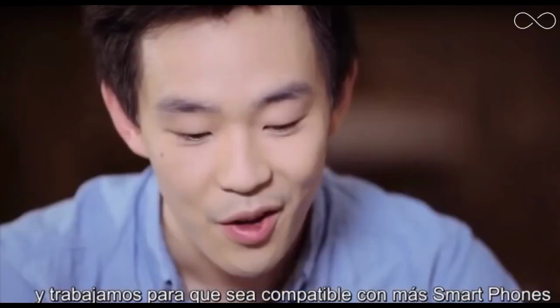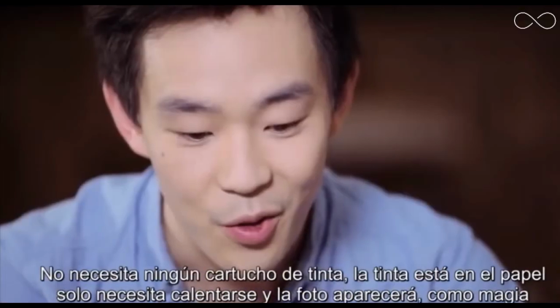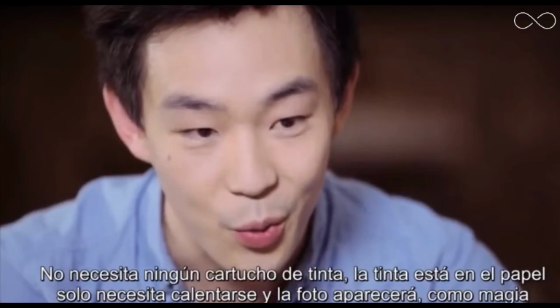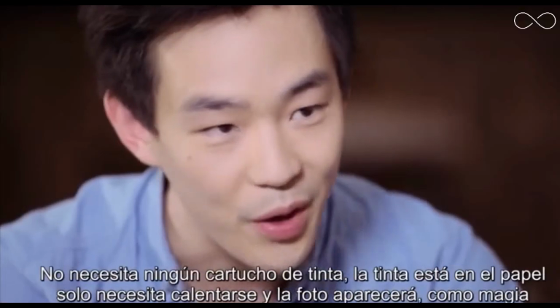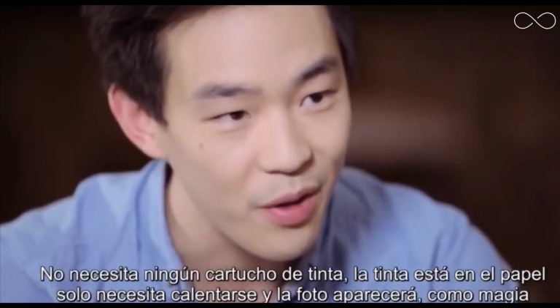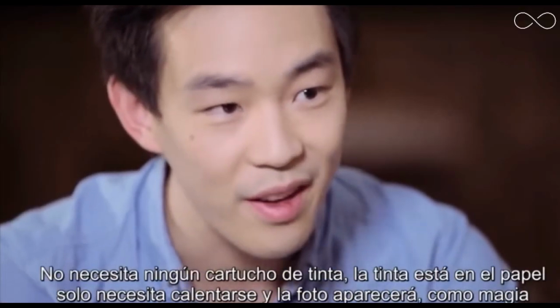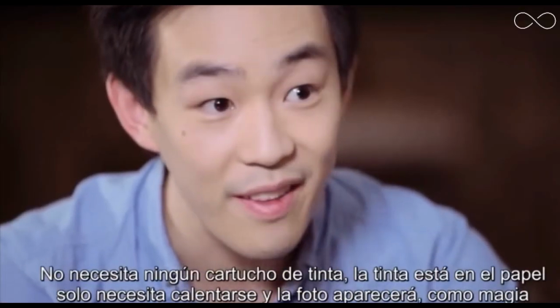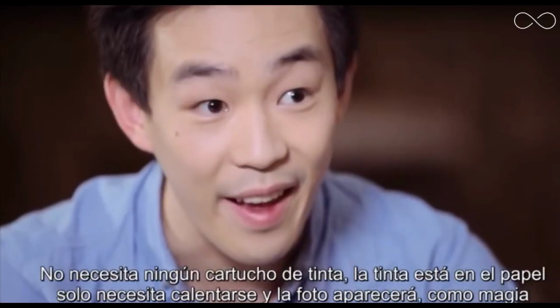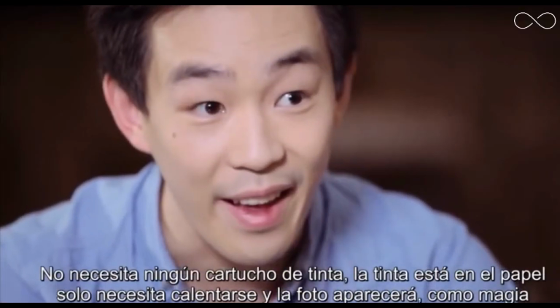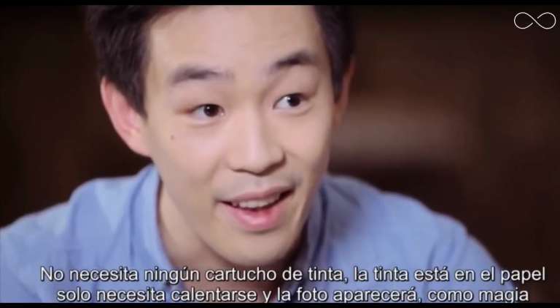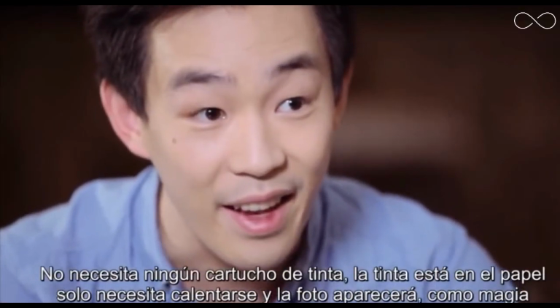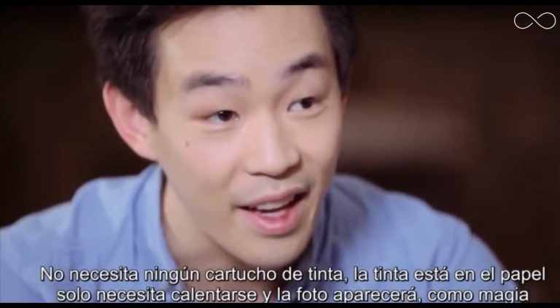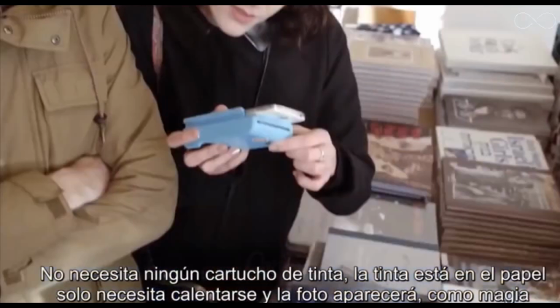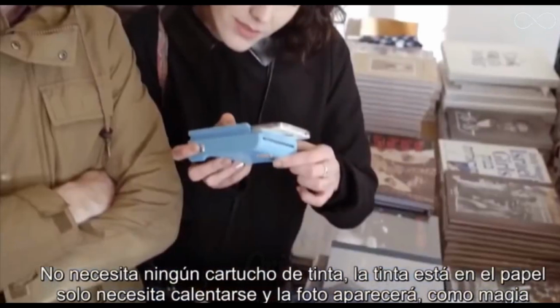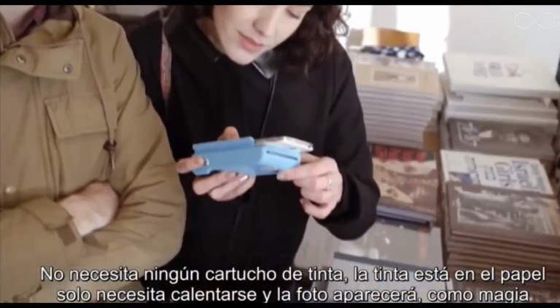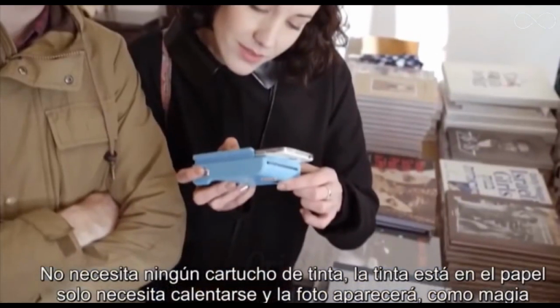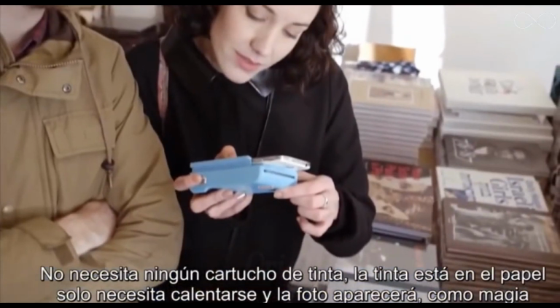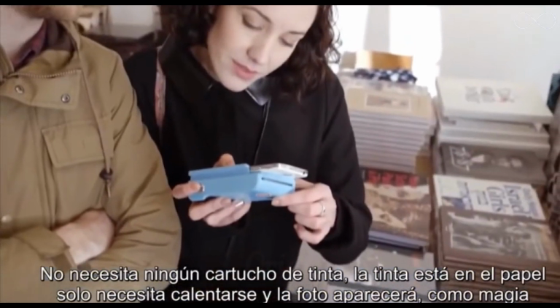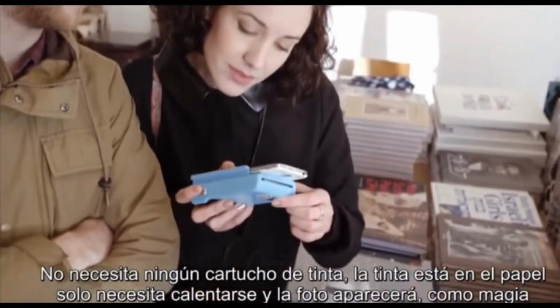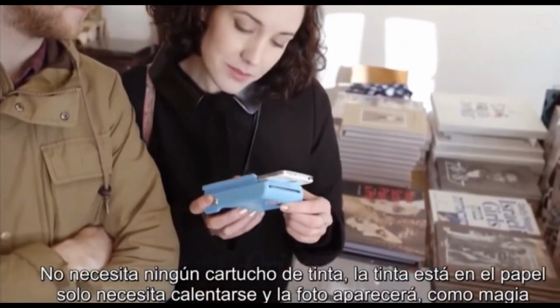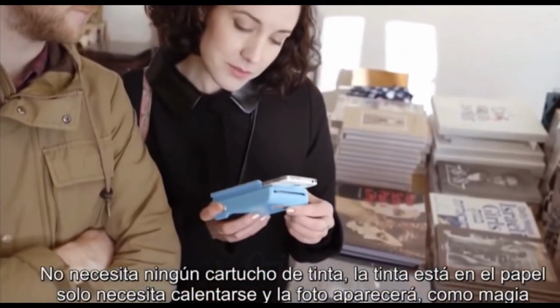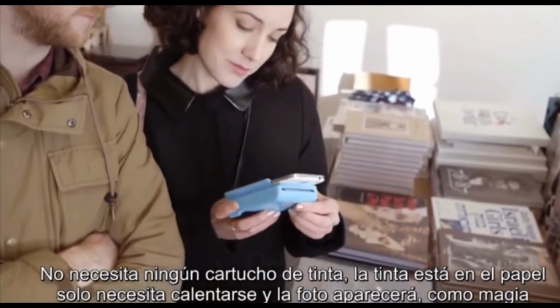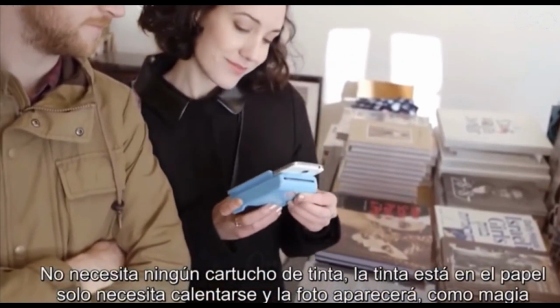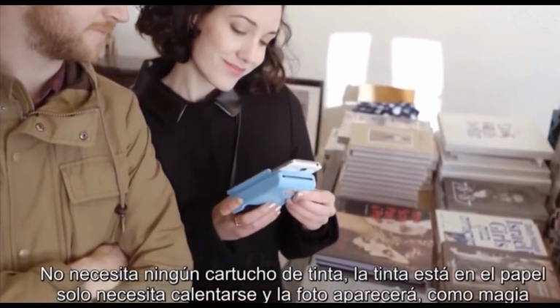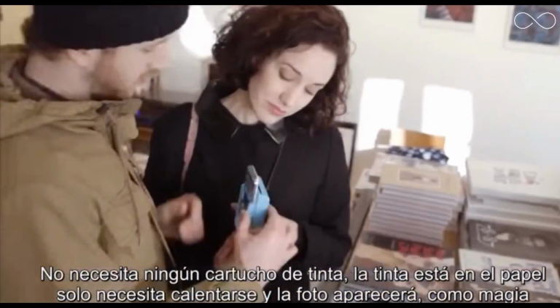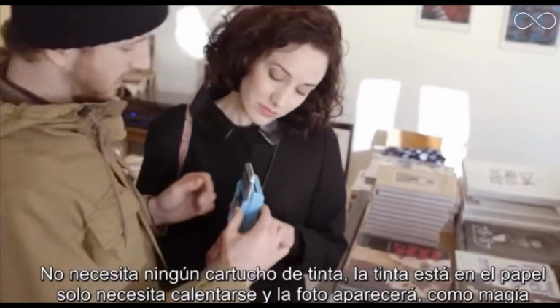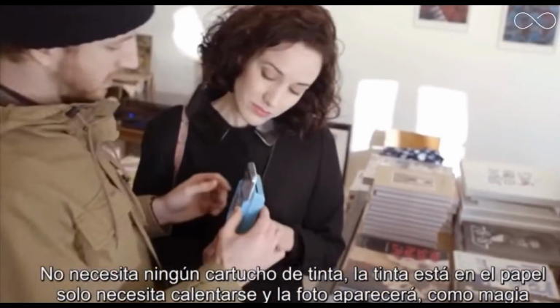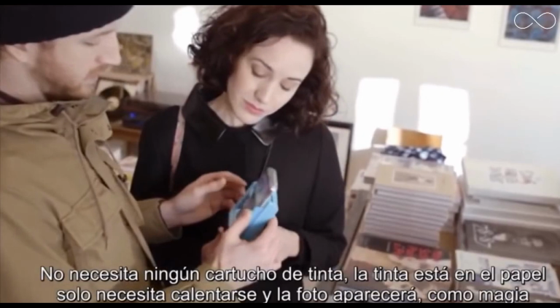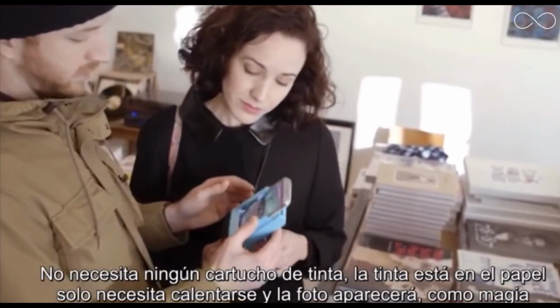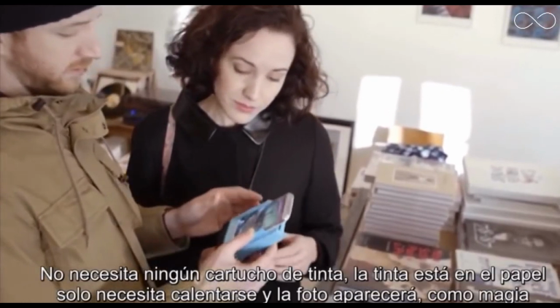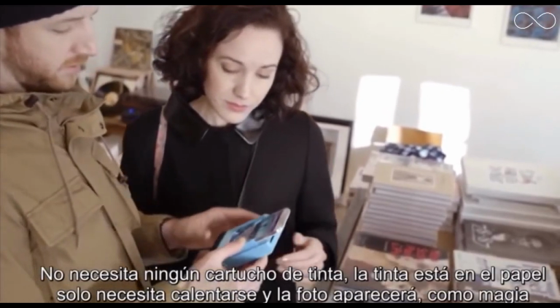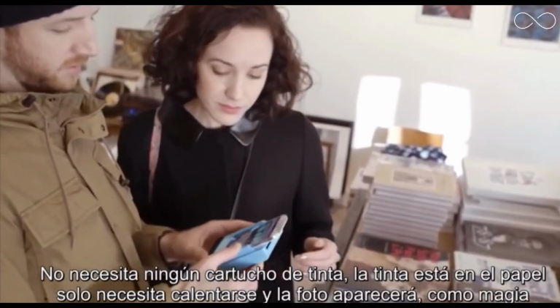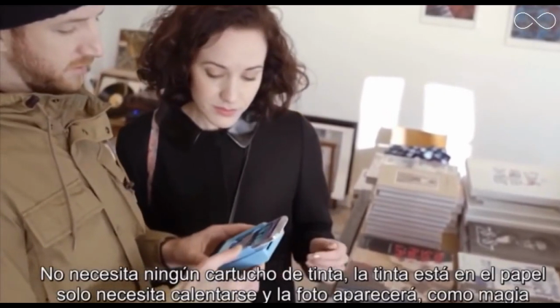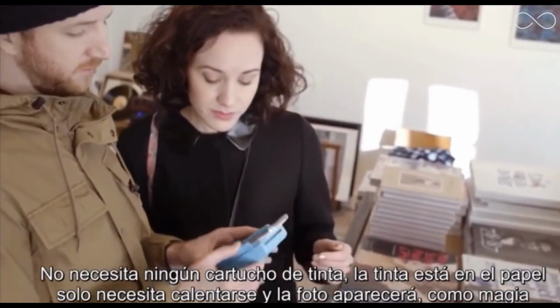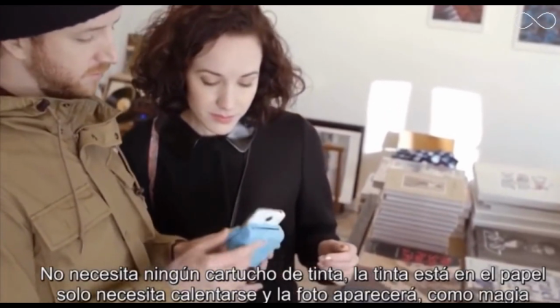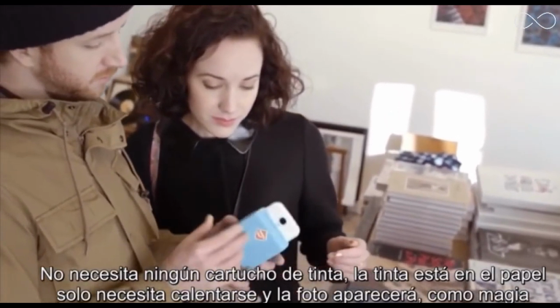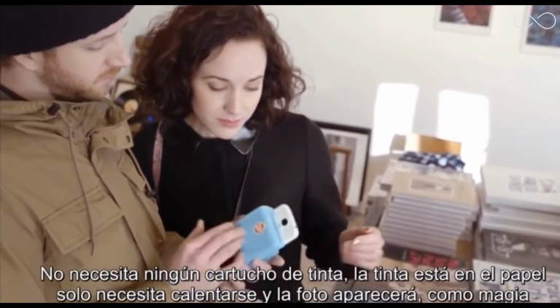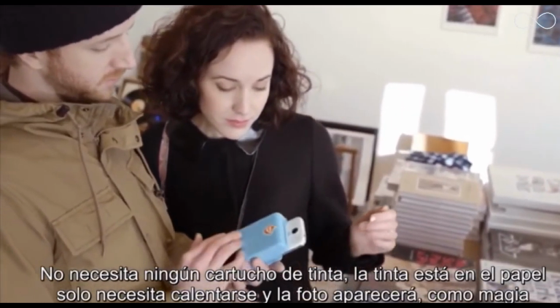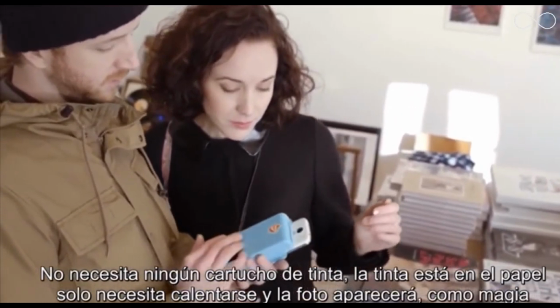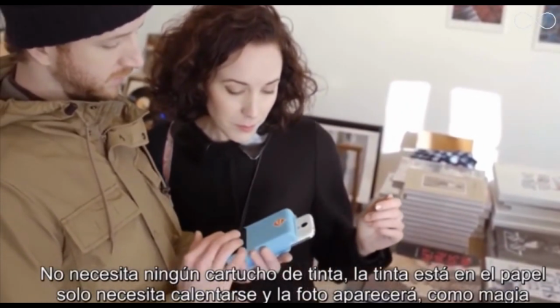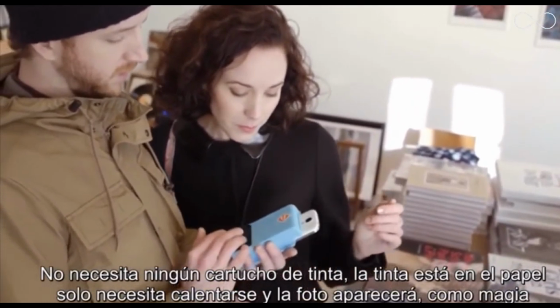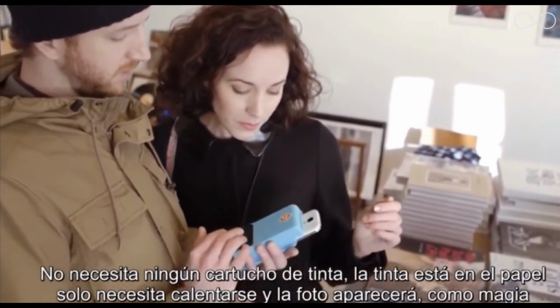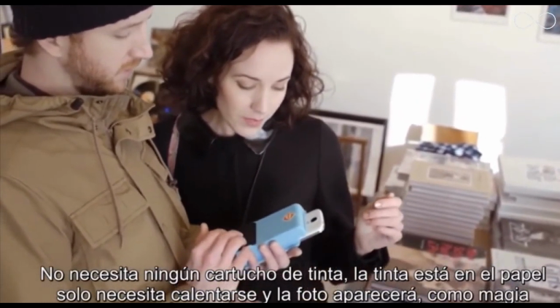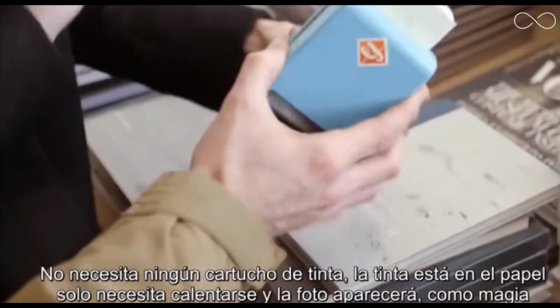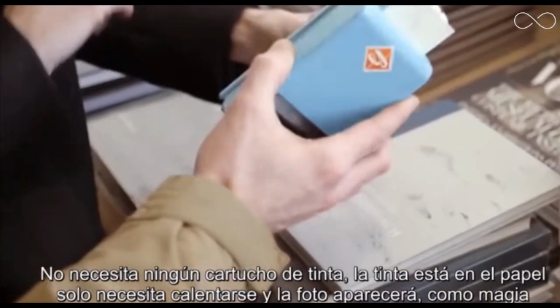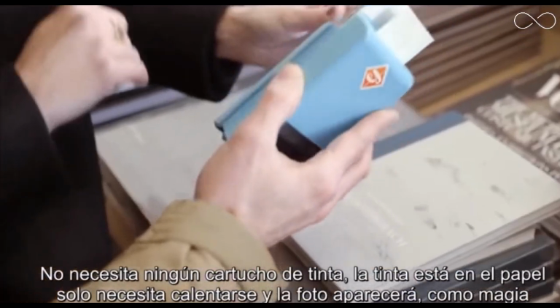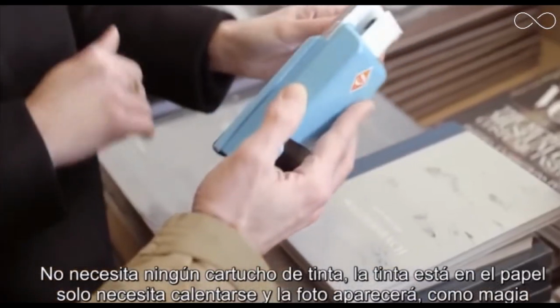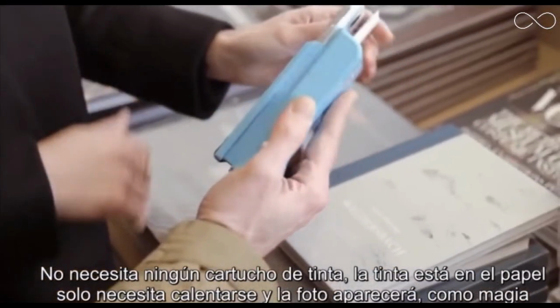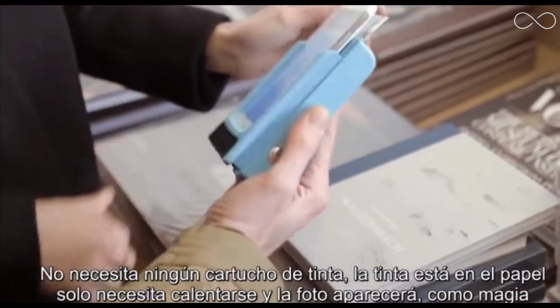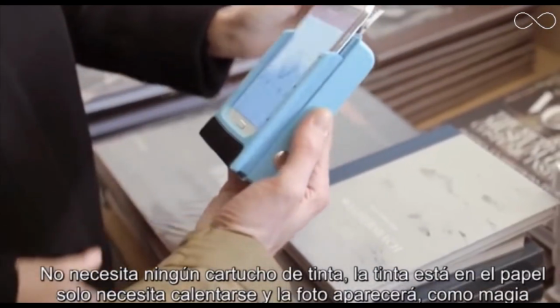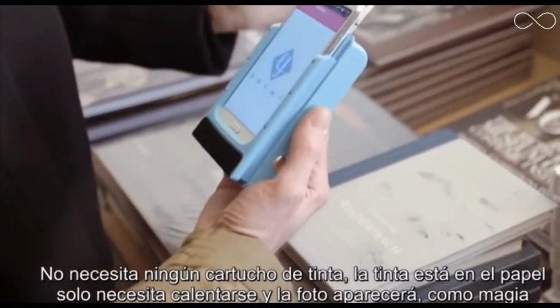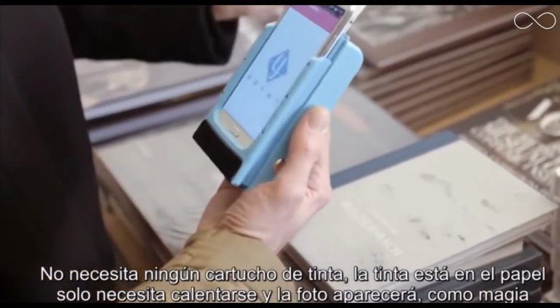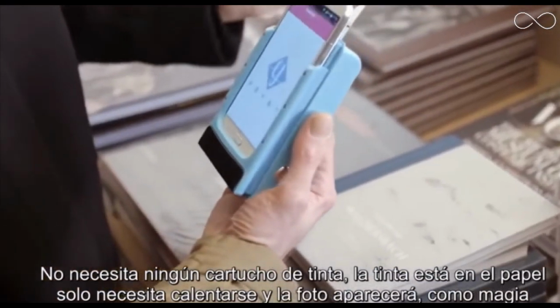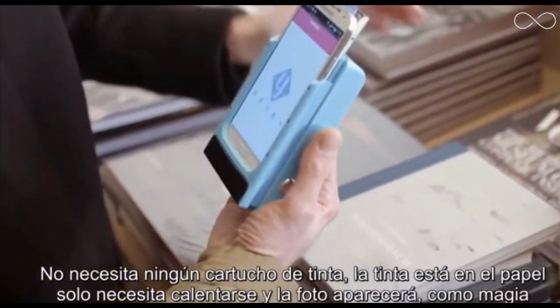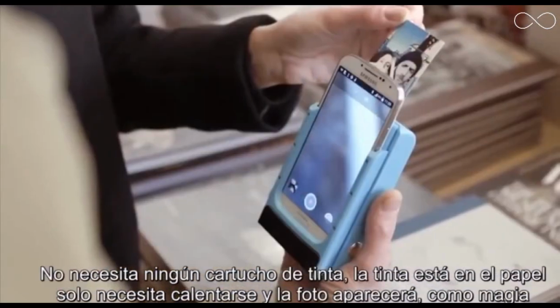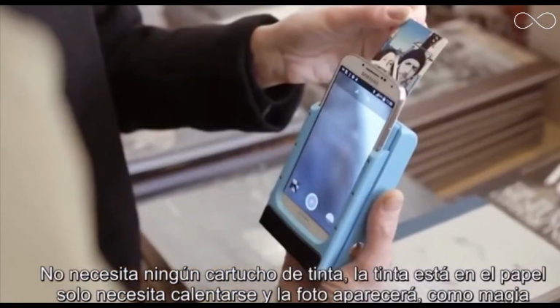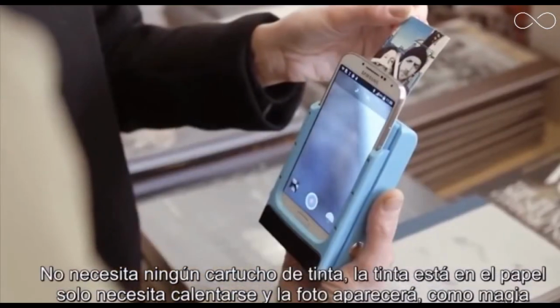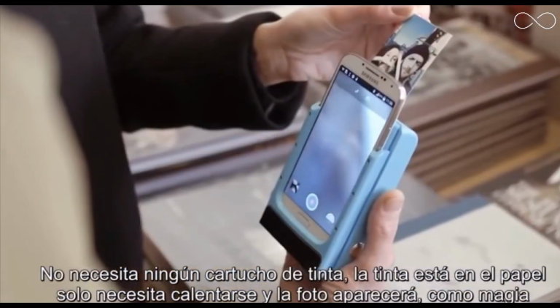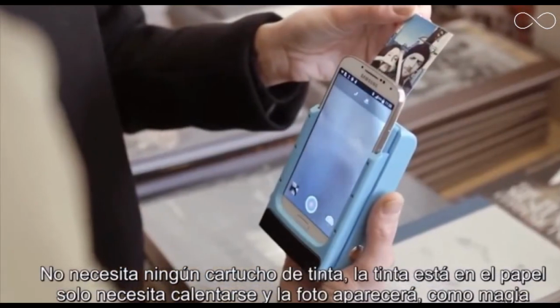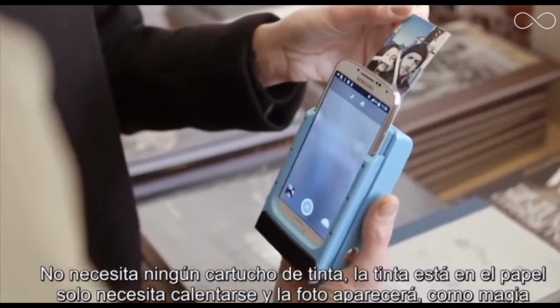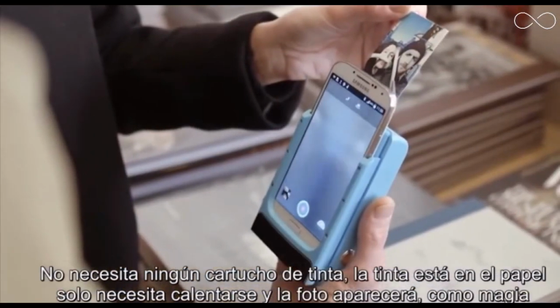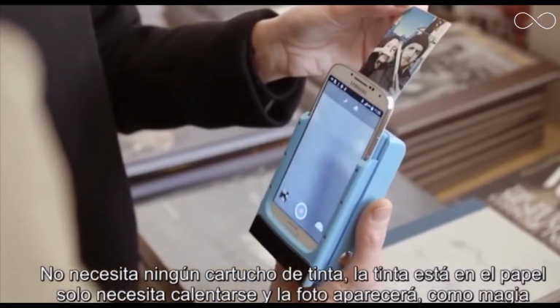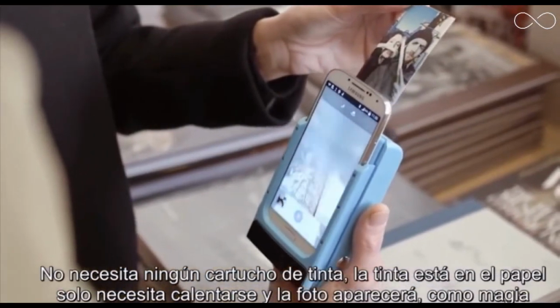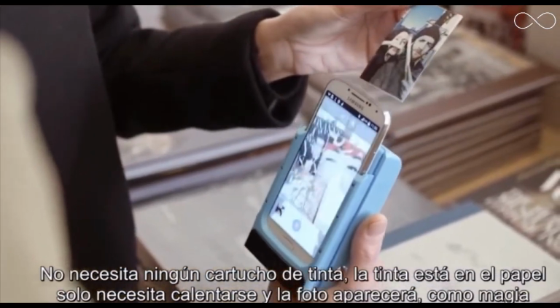We don't need any ink cartridge. All the ink is already in the paper. You just have to heat it and the picture will appear like magic.